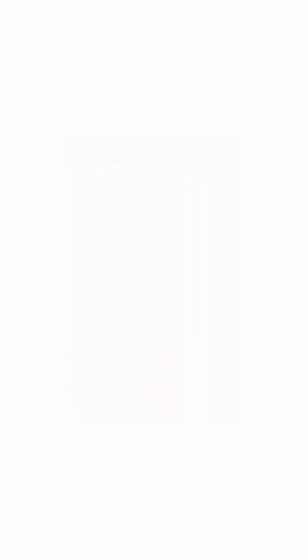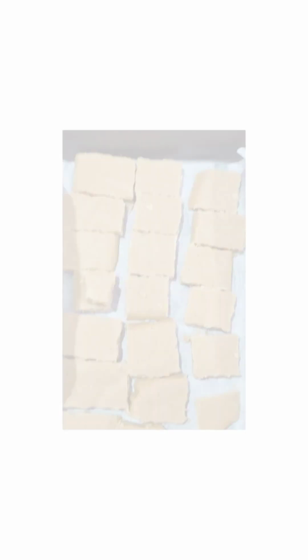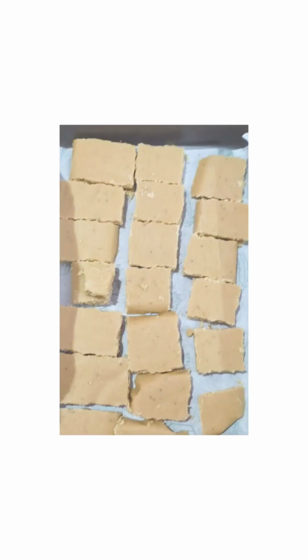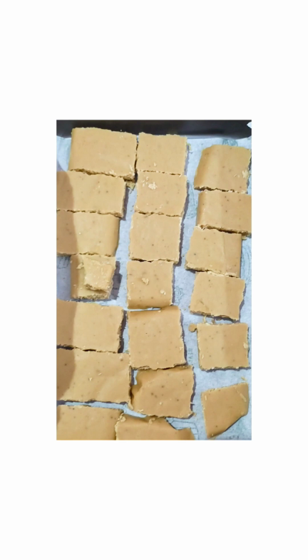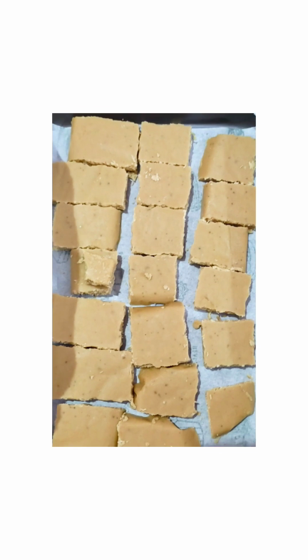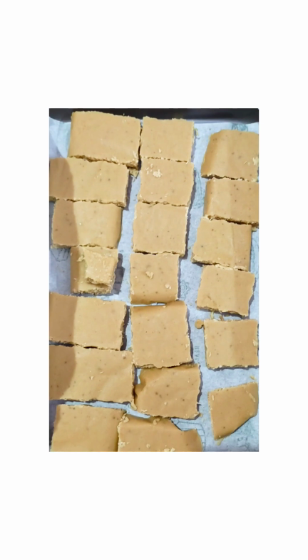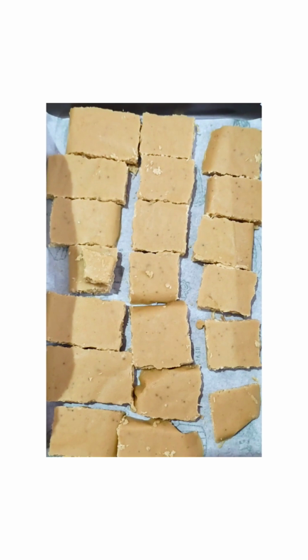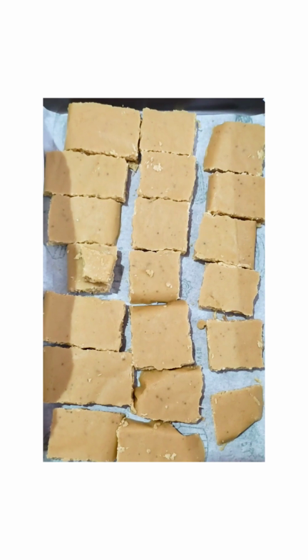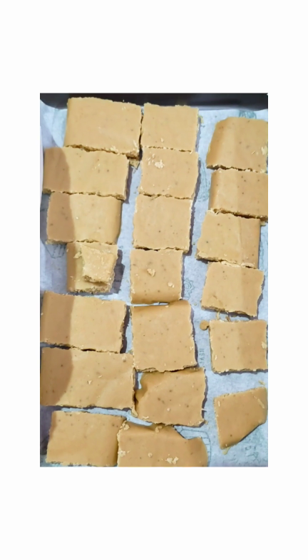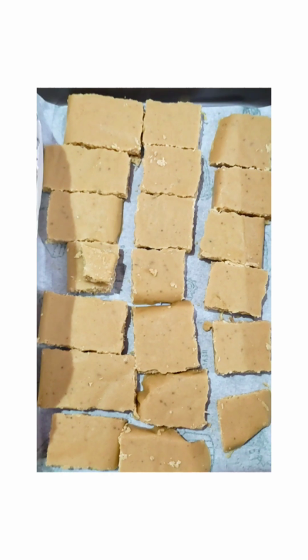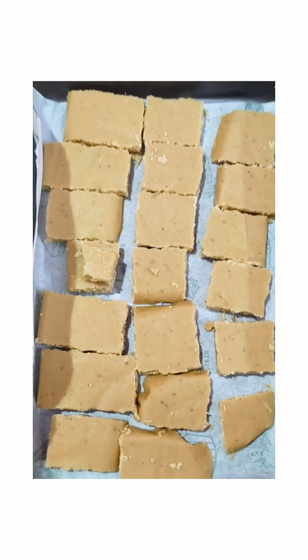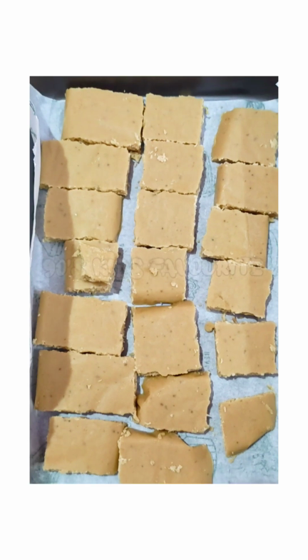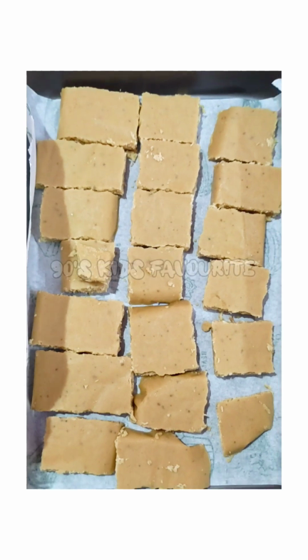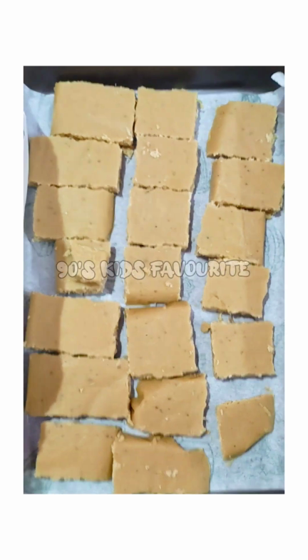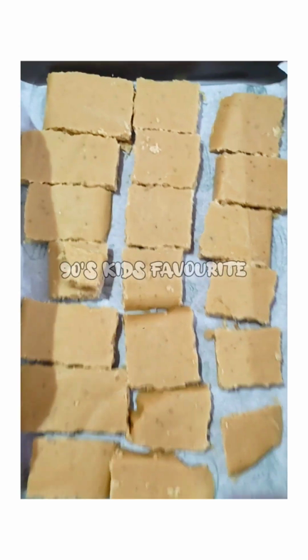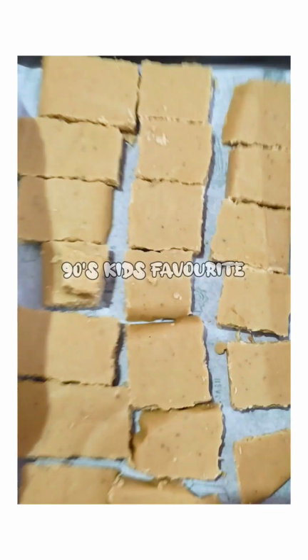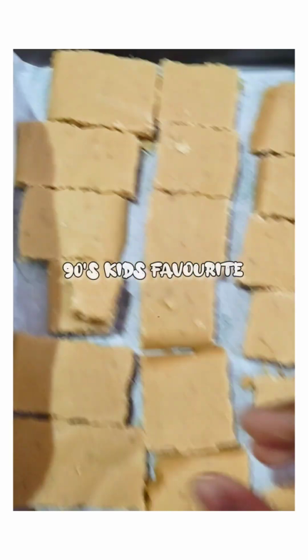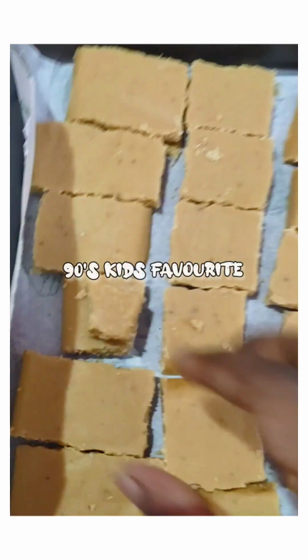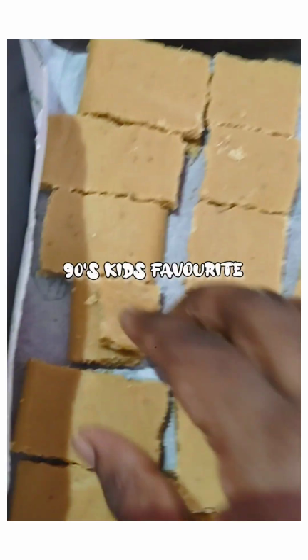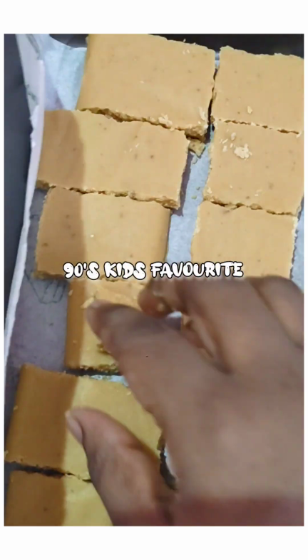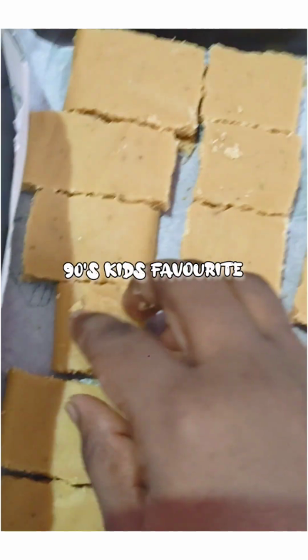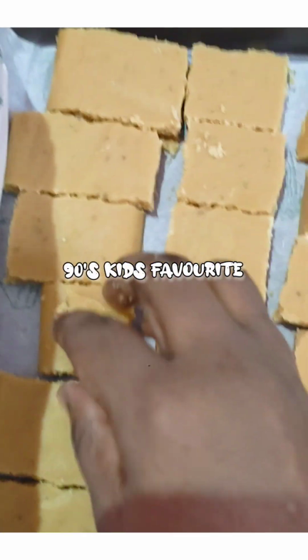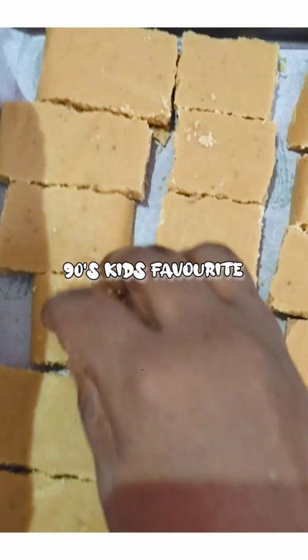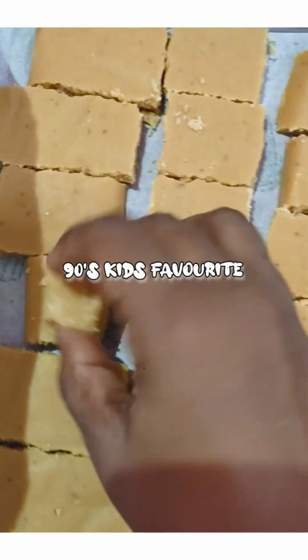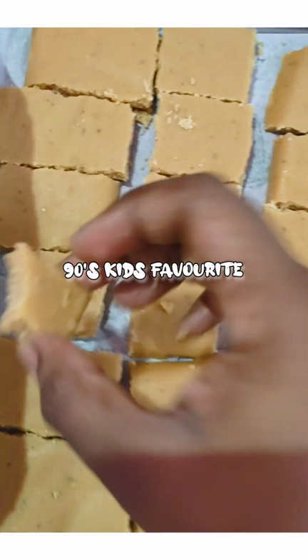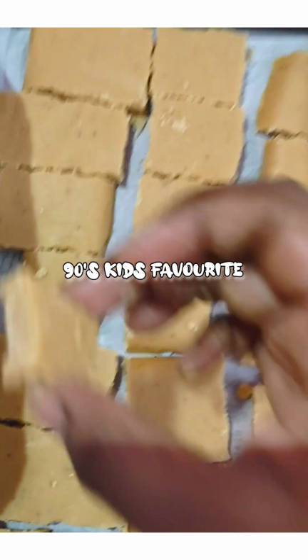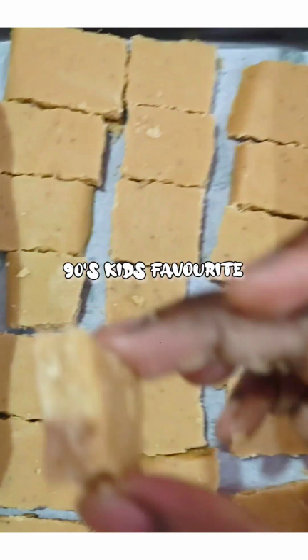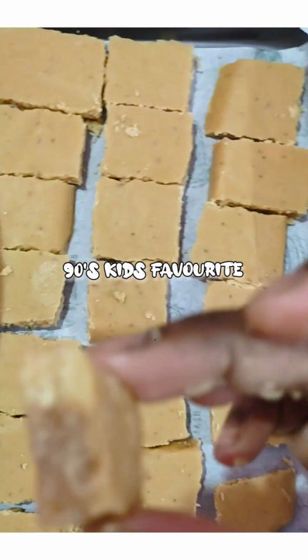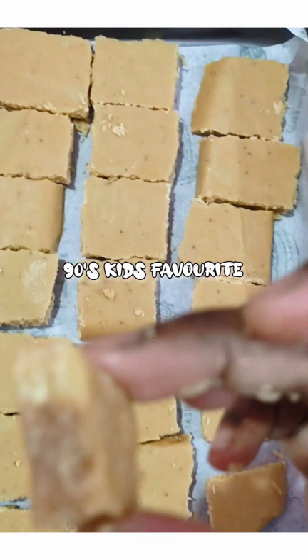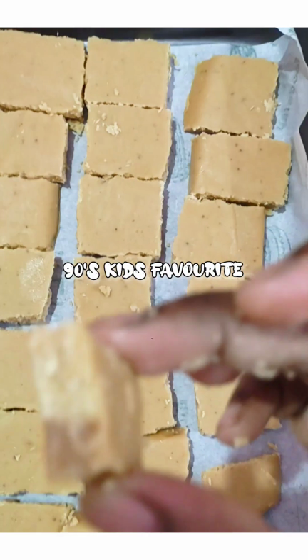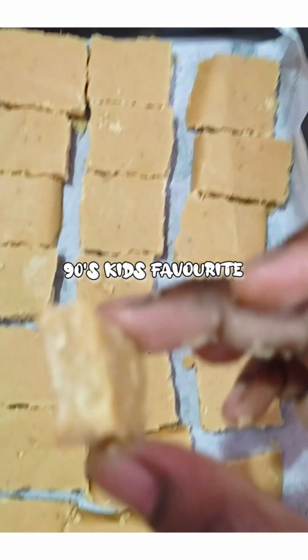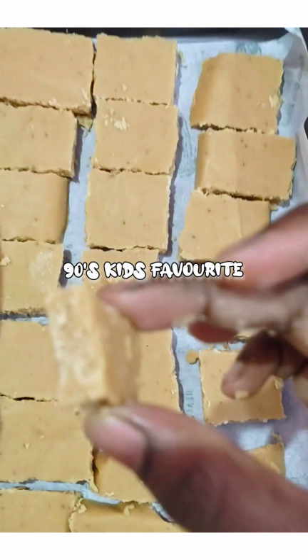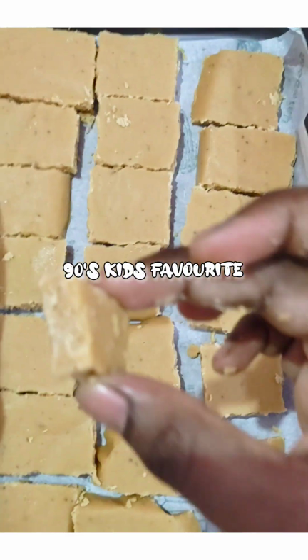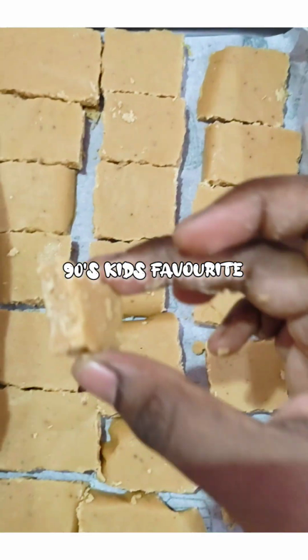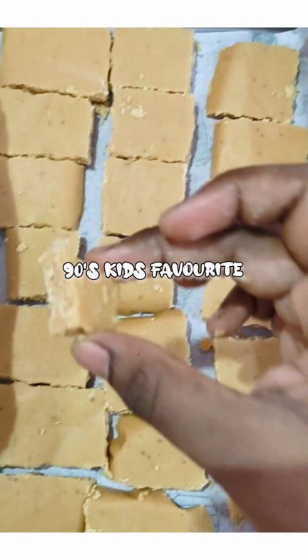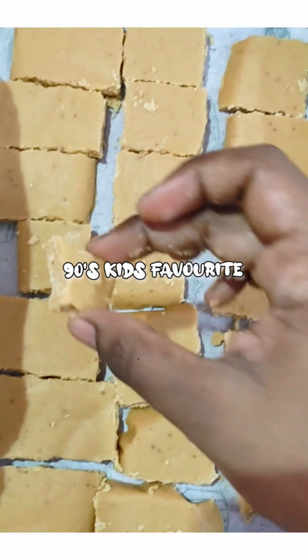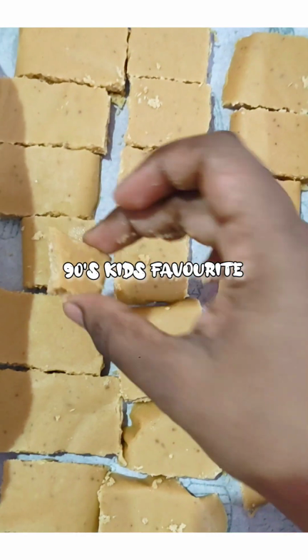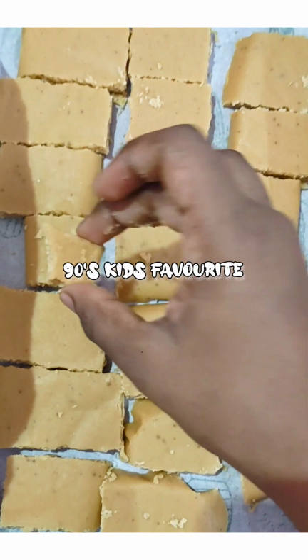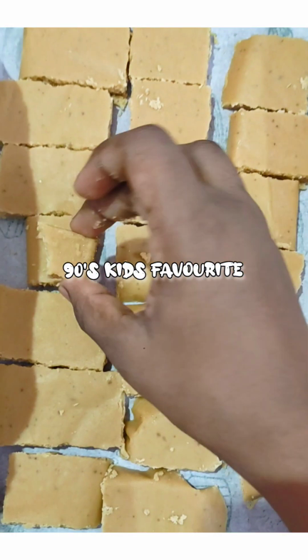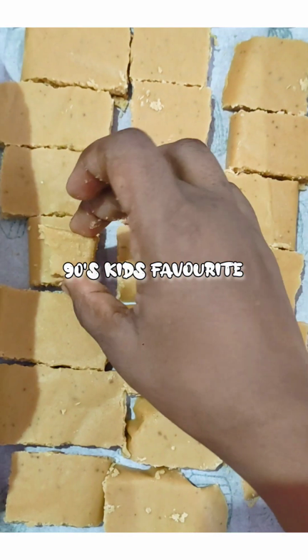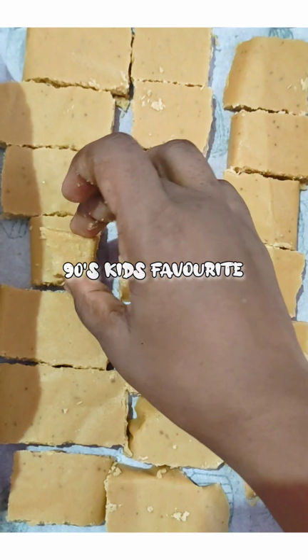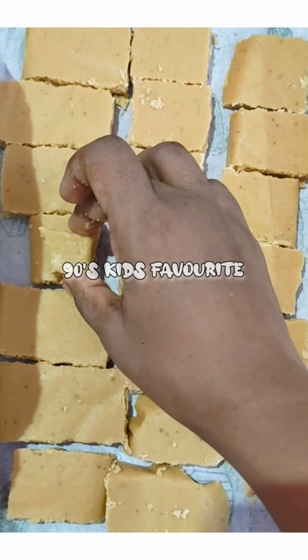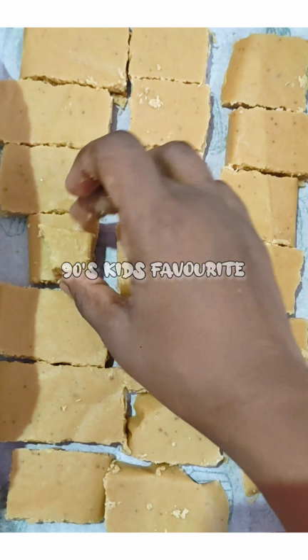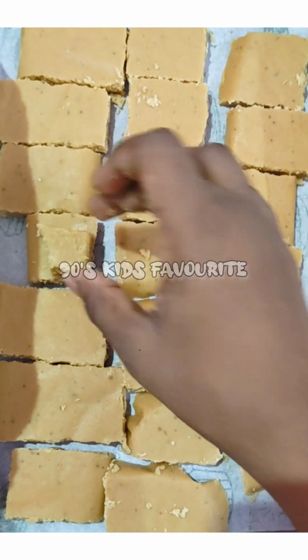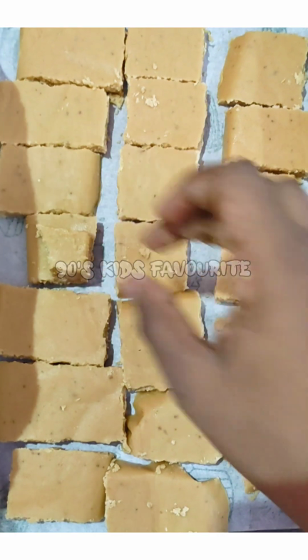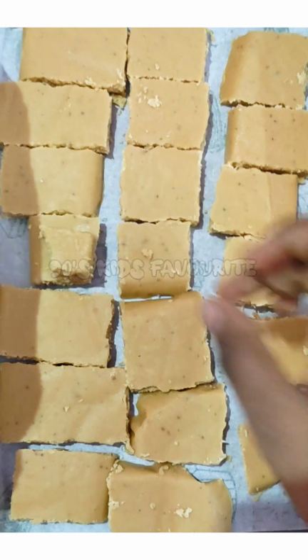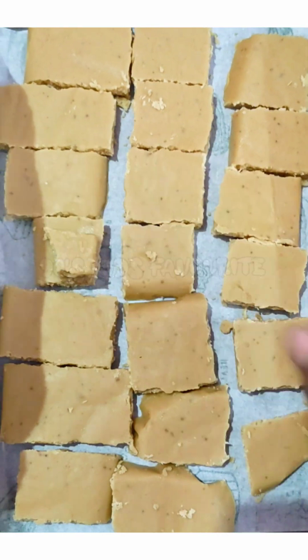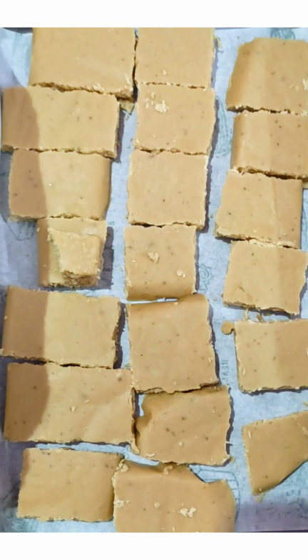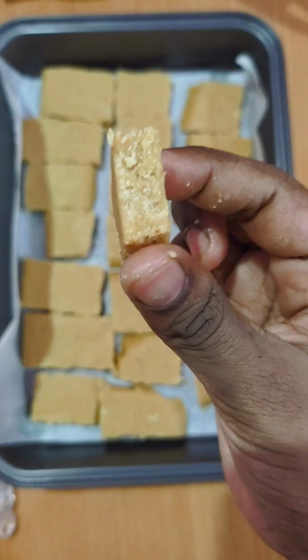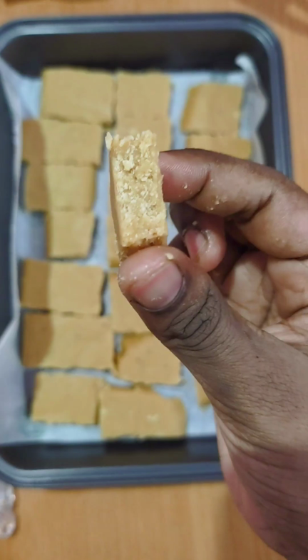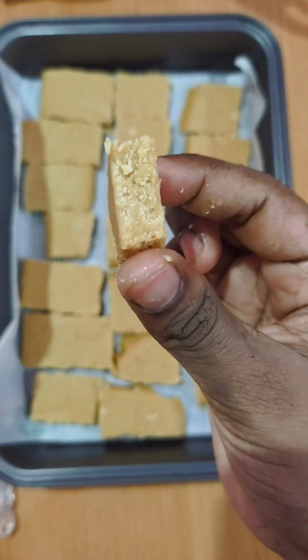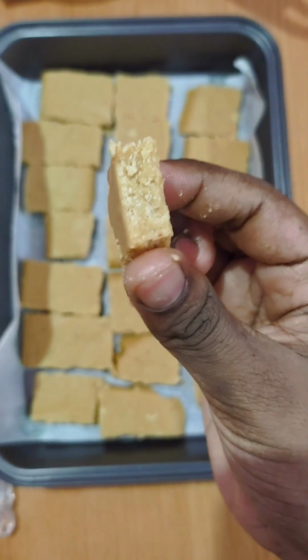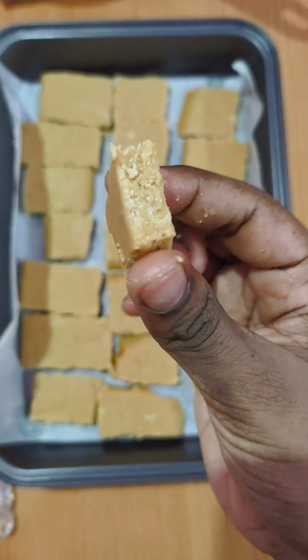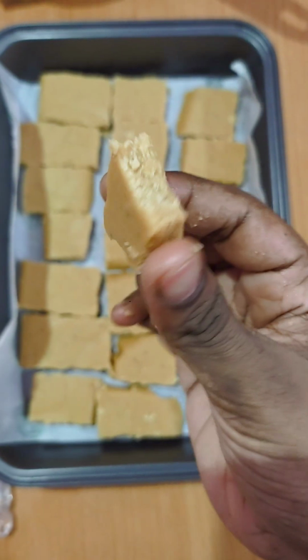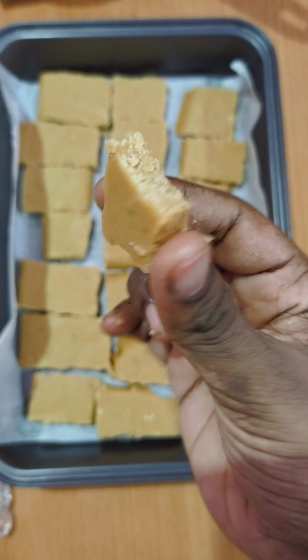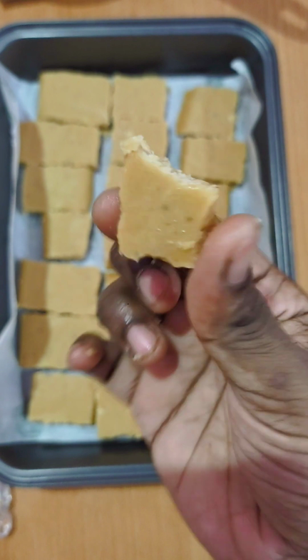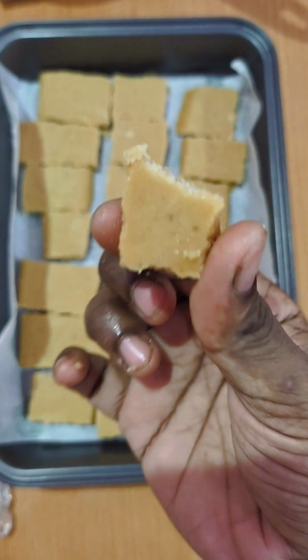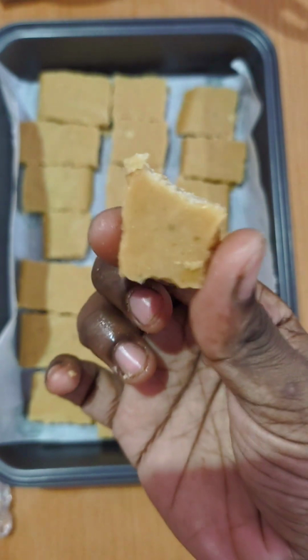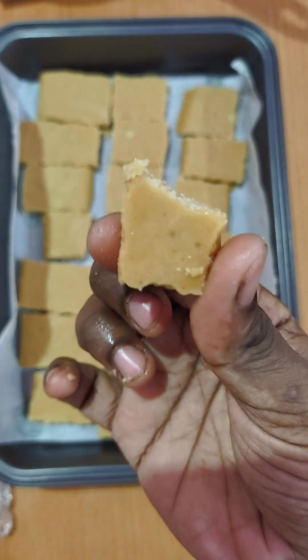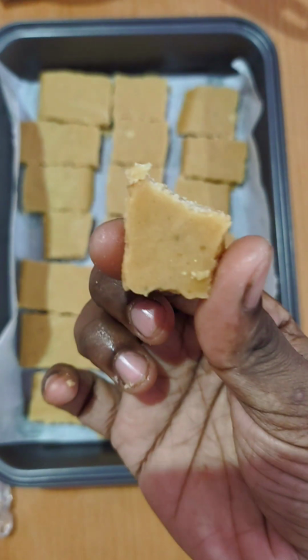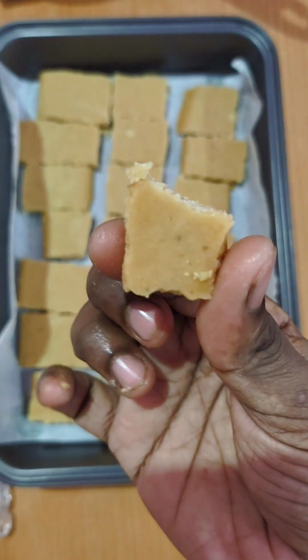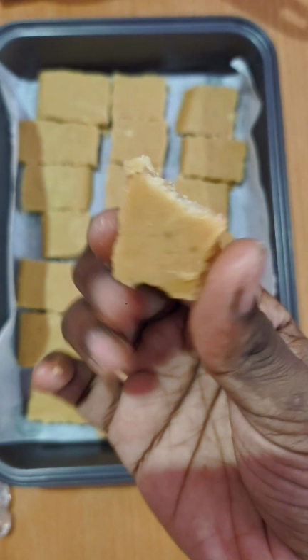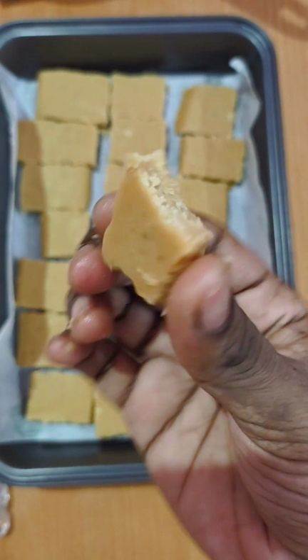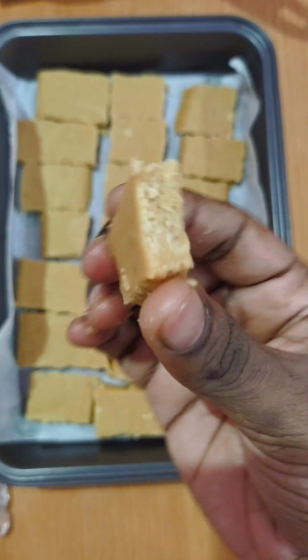Hi everyone, welcome to Foodie Recipes and Vlogs. Today, we are going to eat a favorite of 90s kids. It's called halkova.